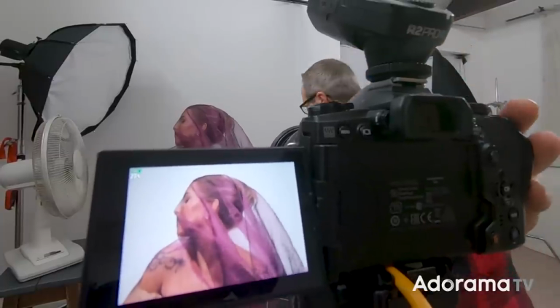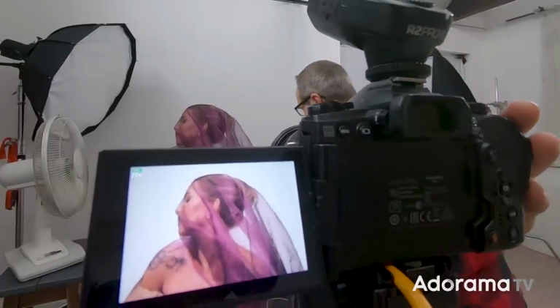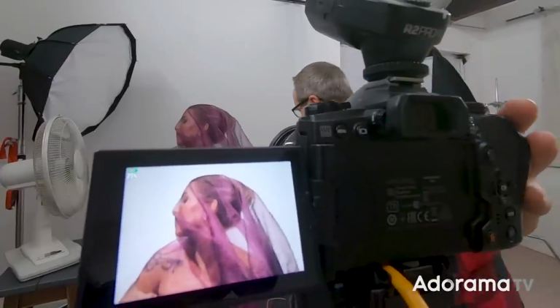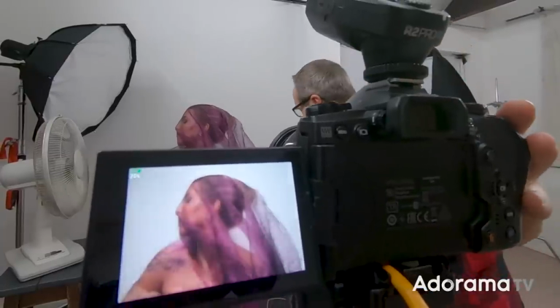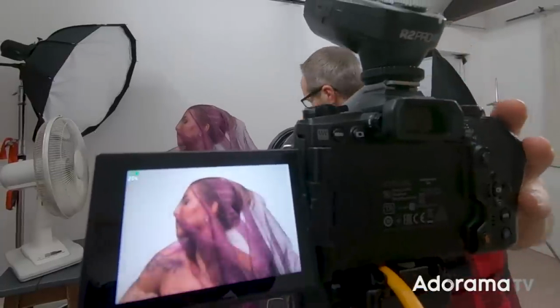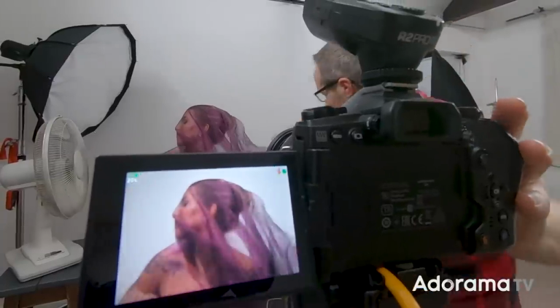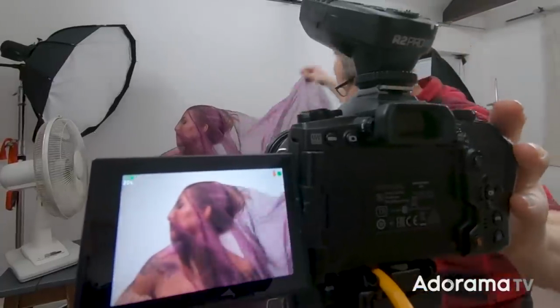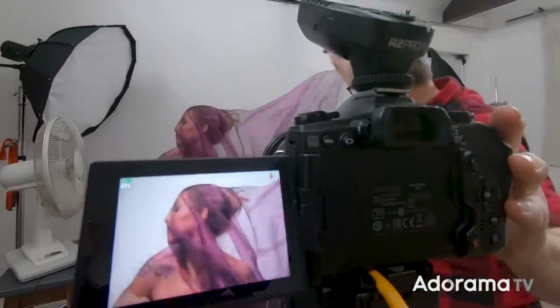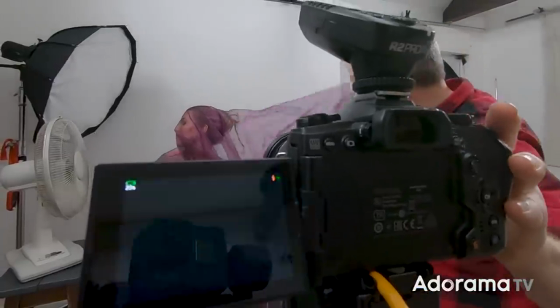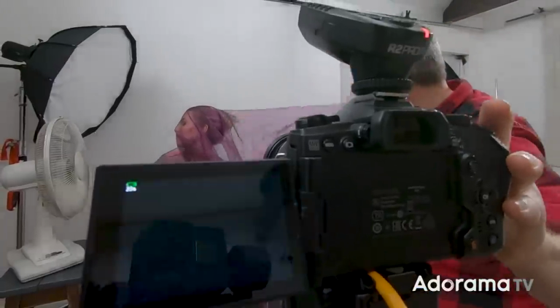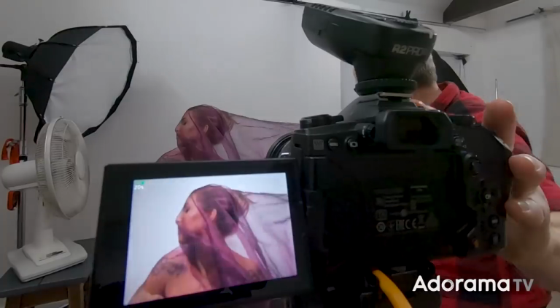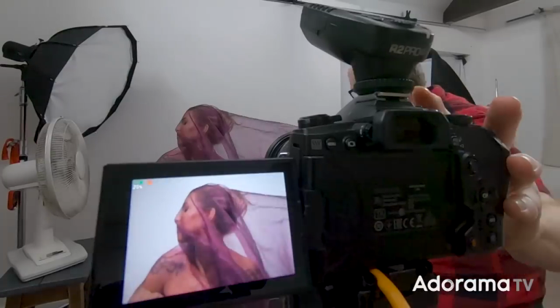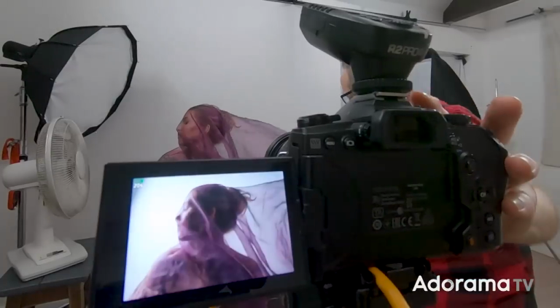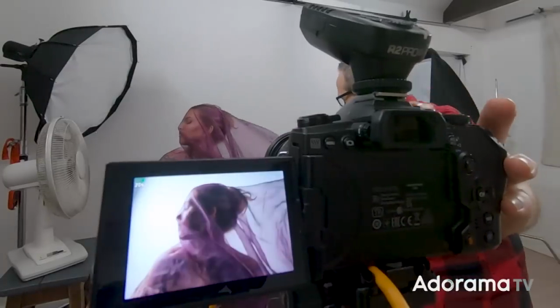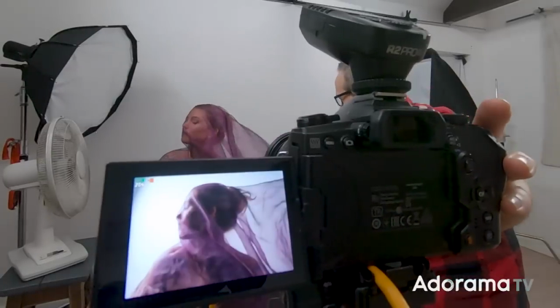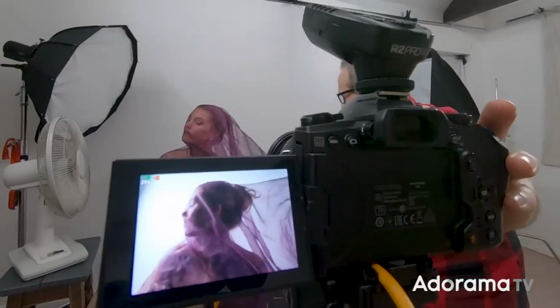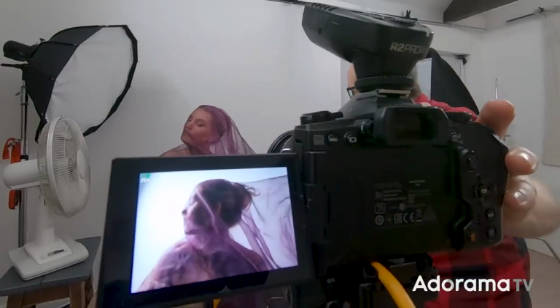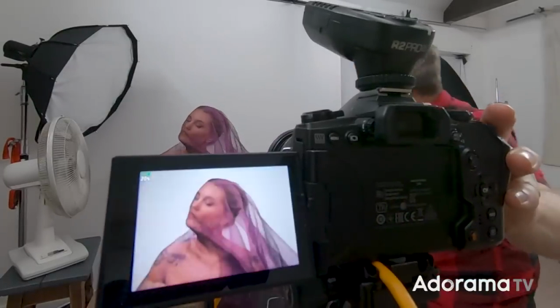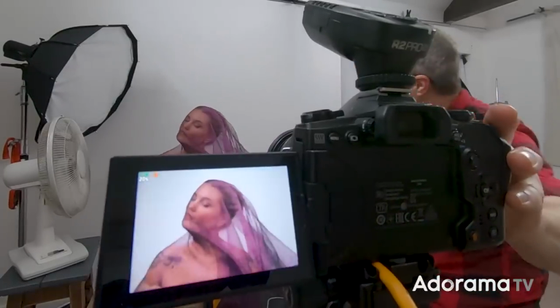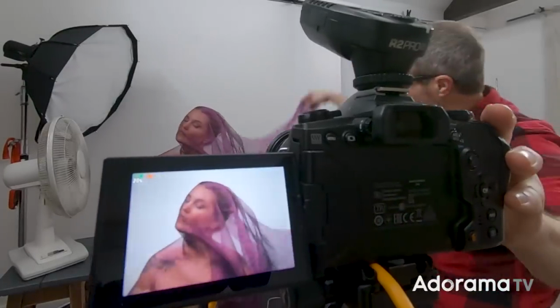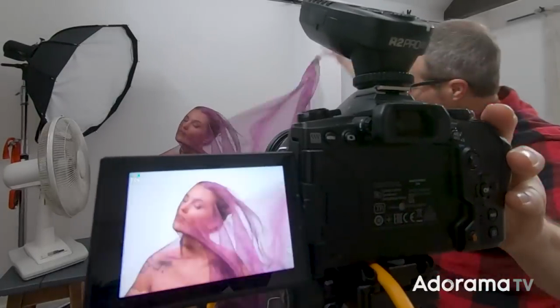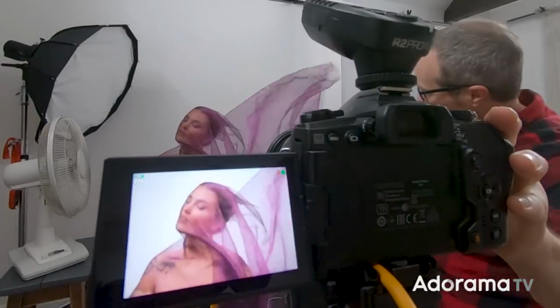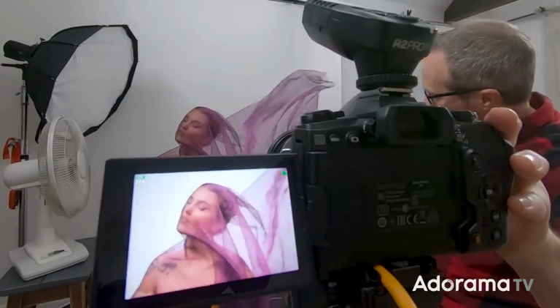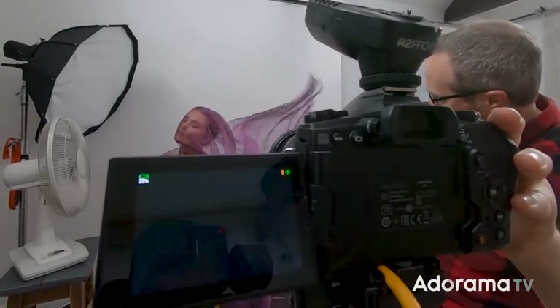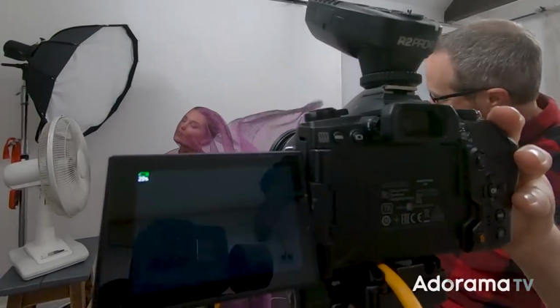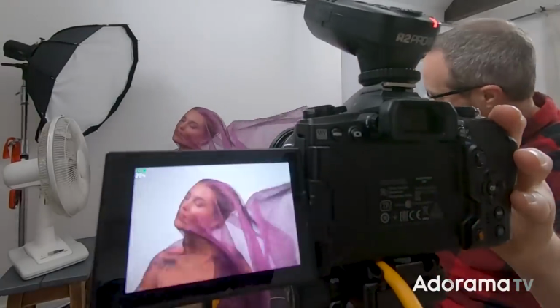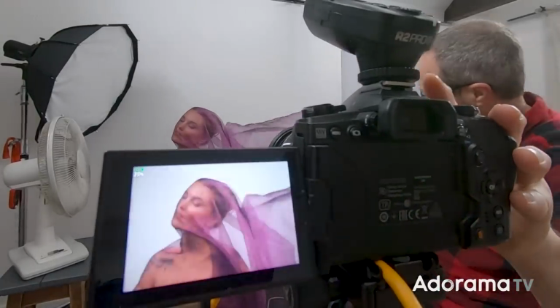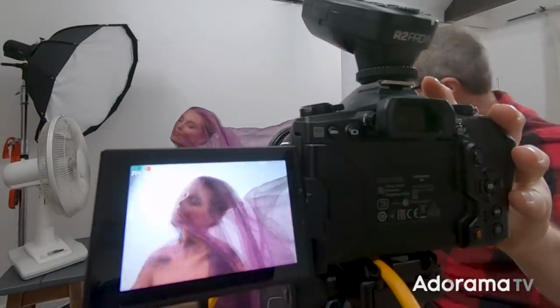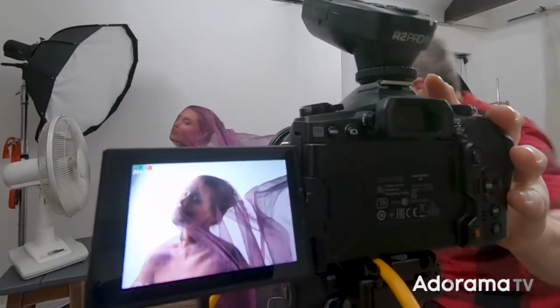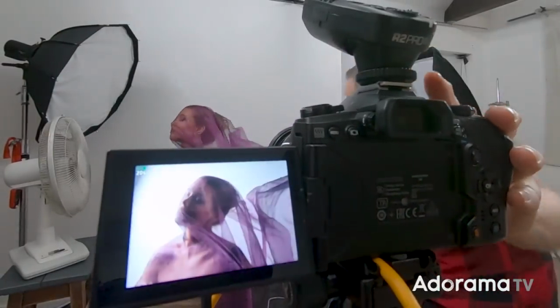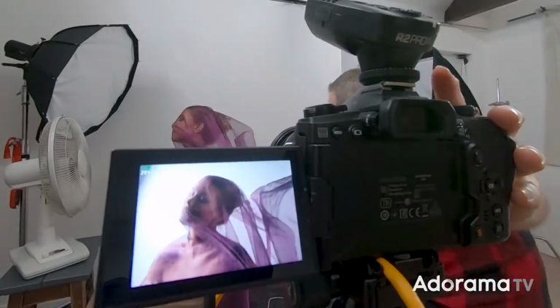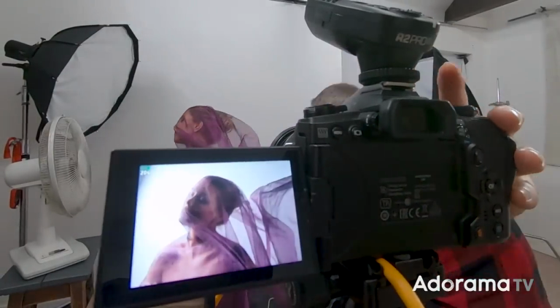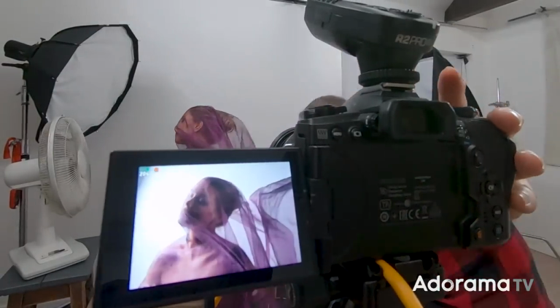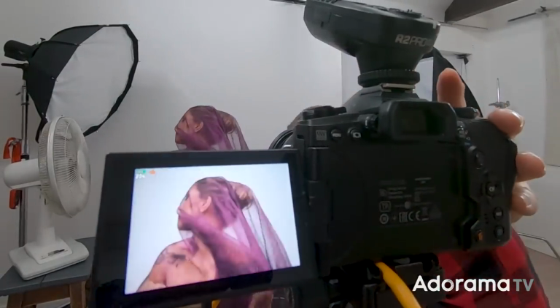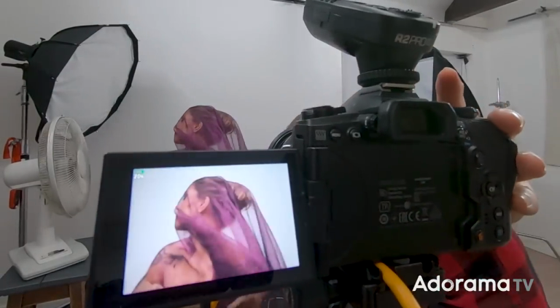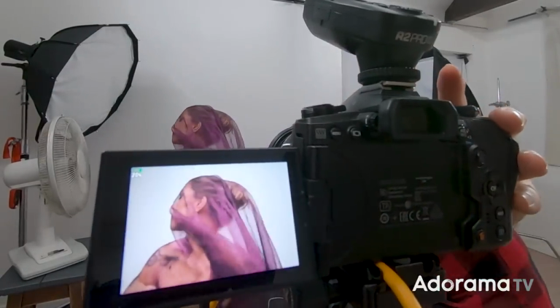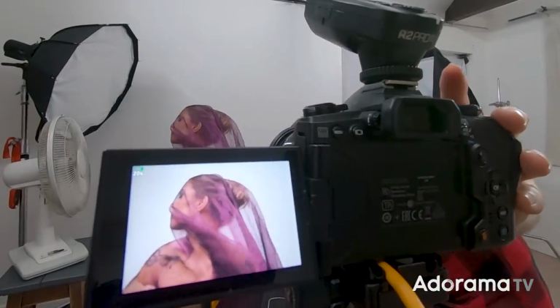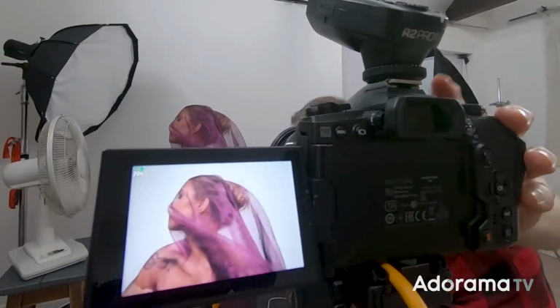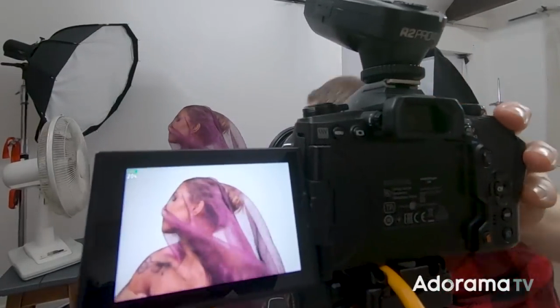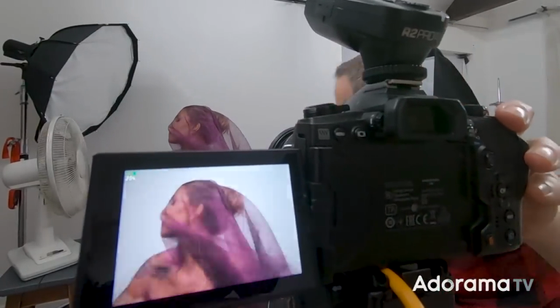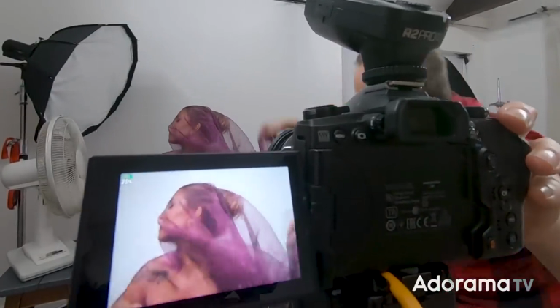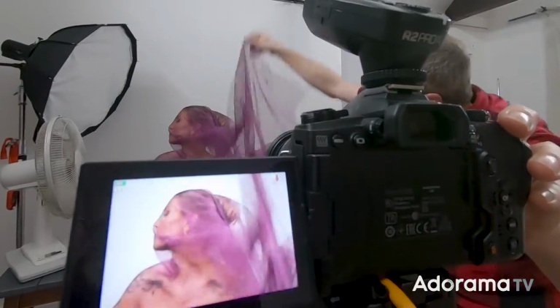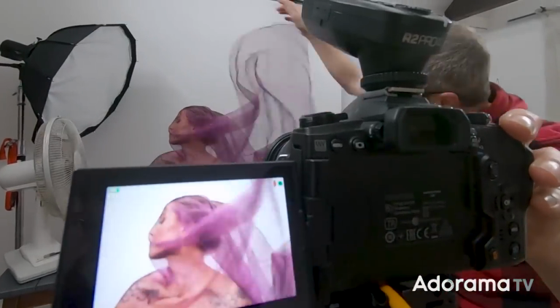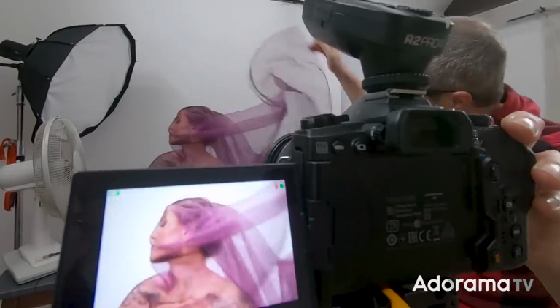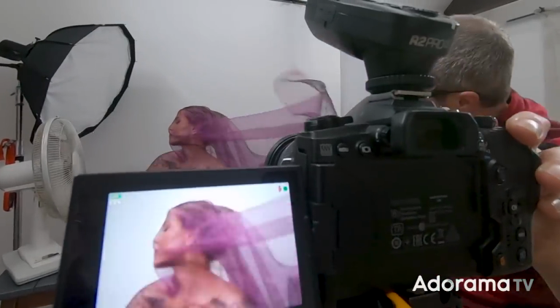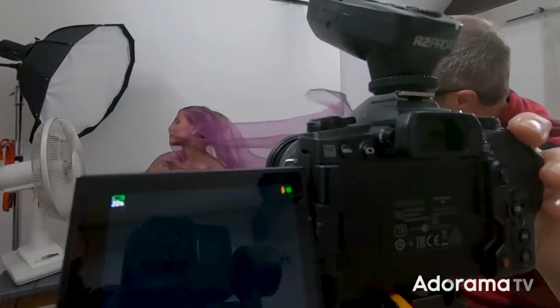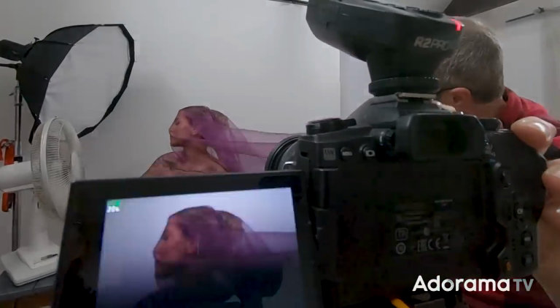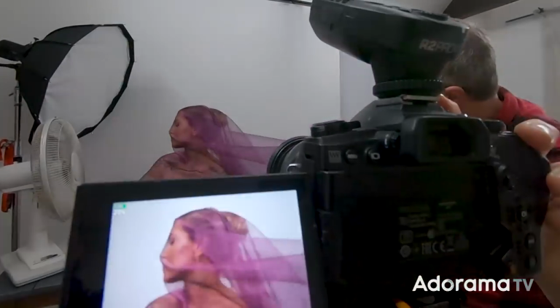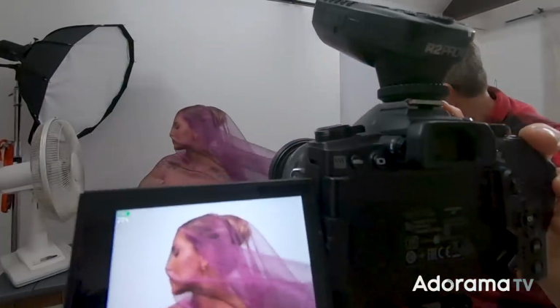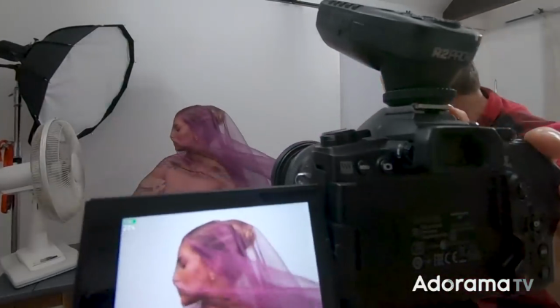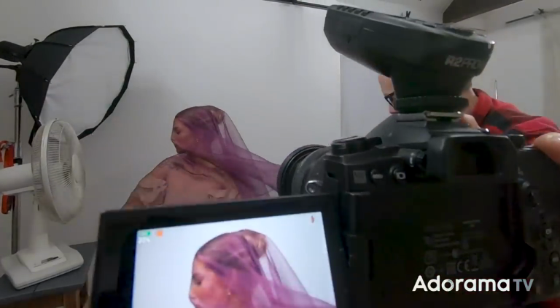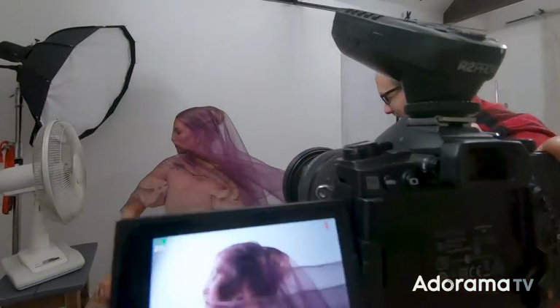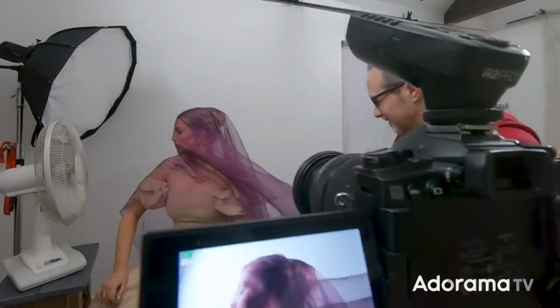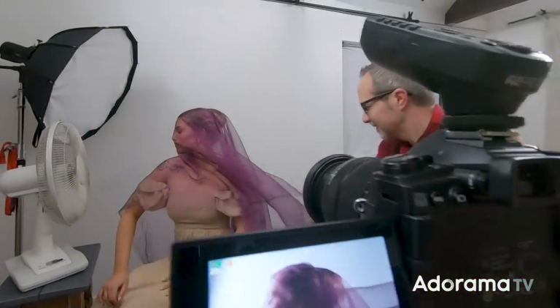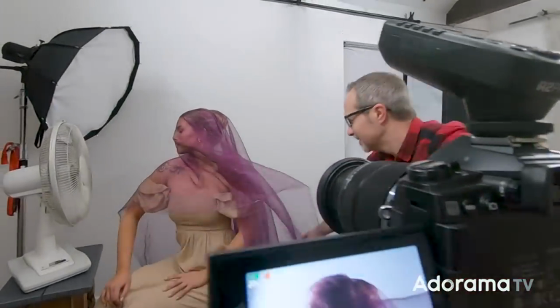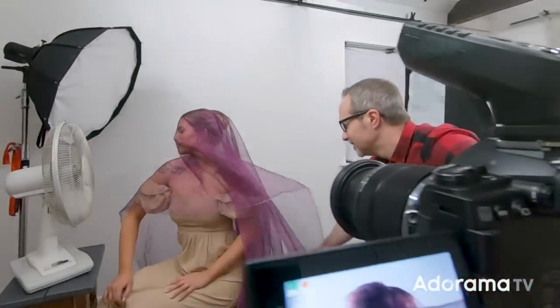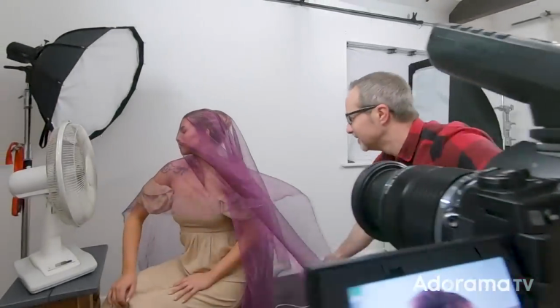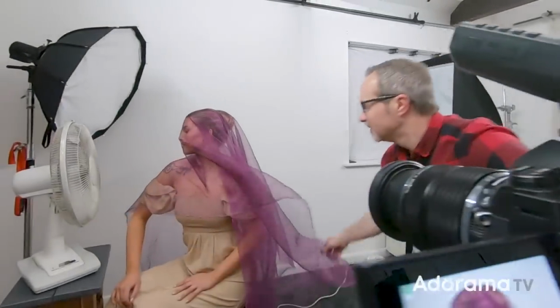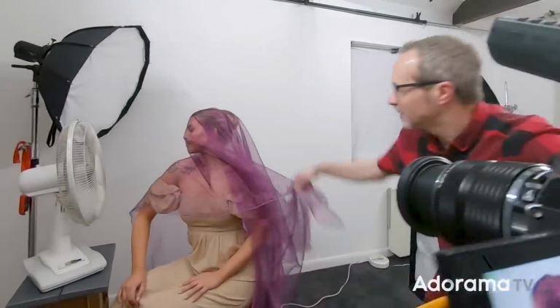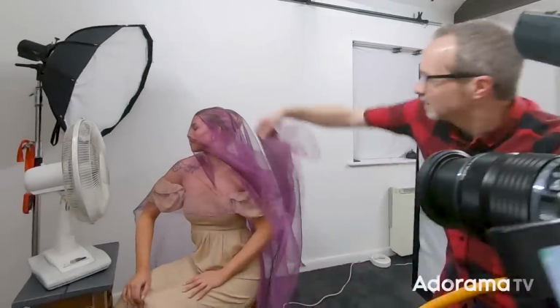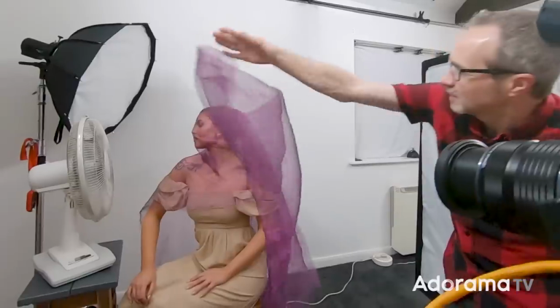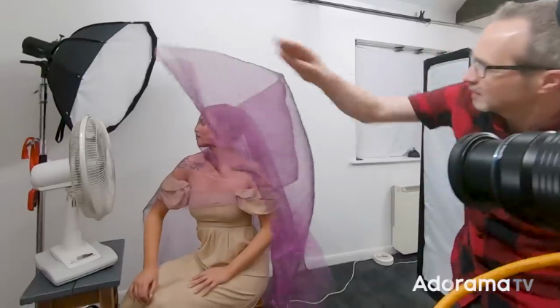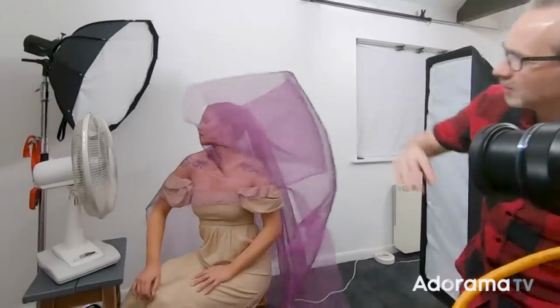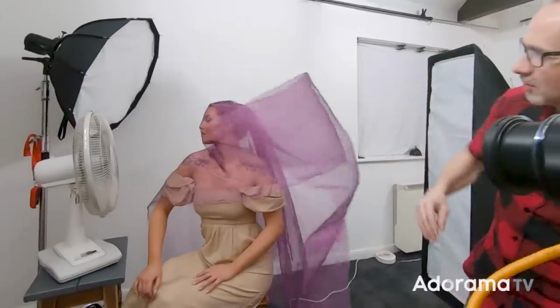Of course, you can take this idea and get a different look by choosing a different fabric — or in this case, a different colour of the same organza fabric.